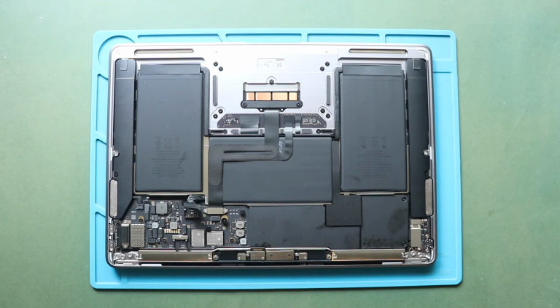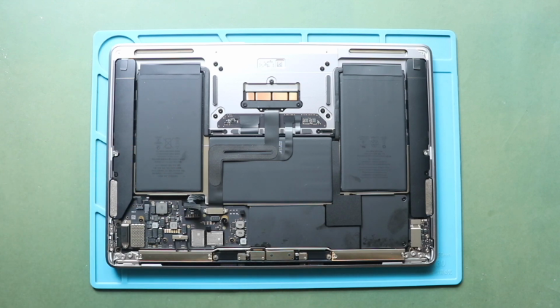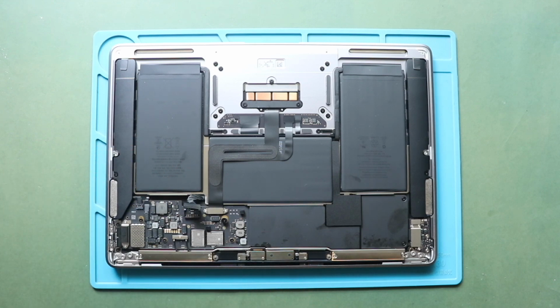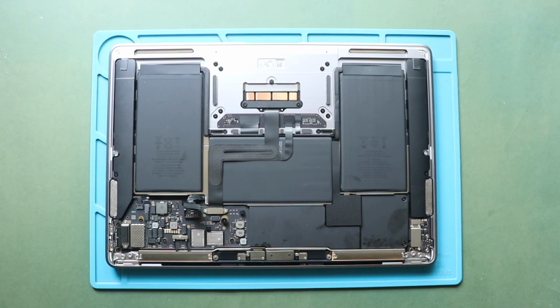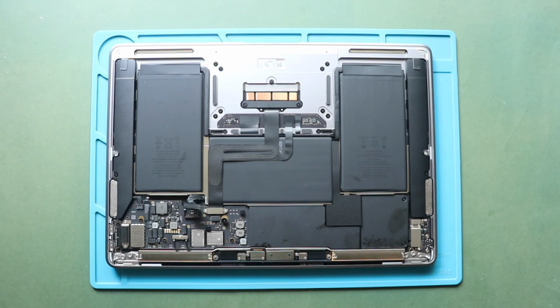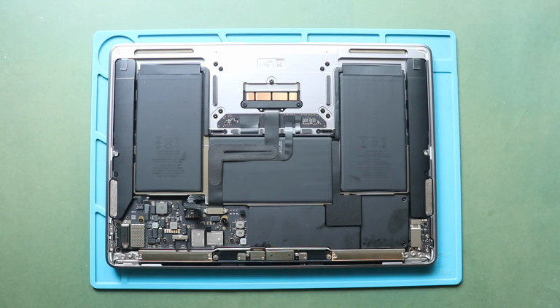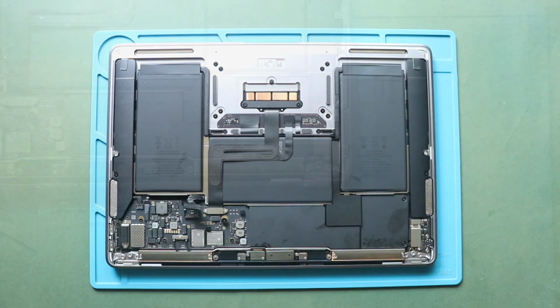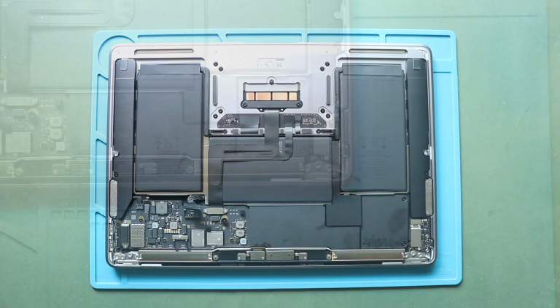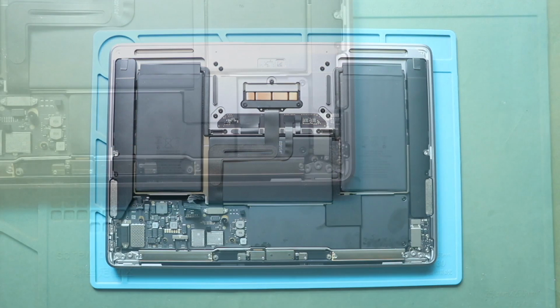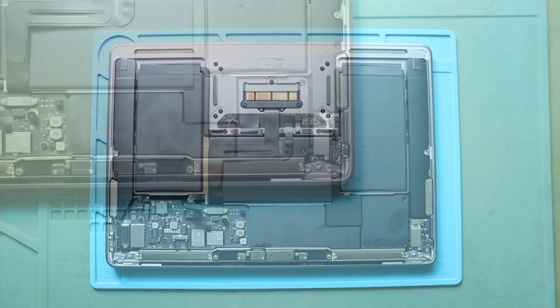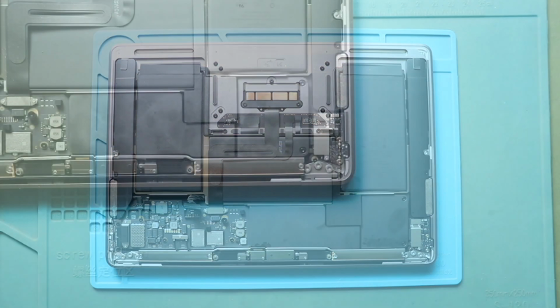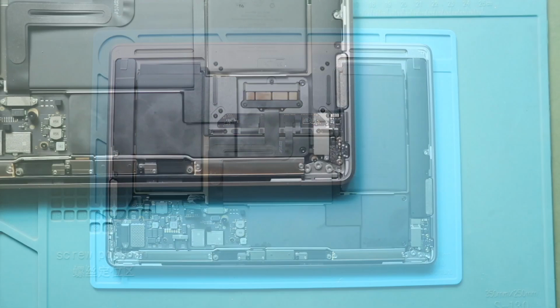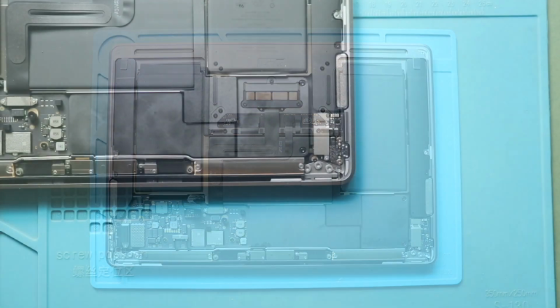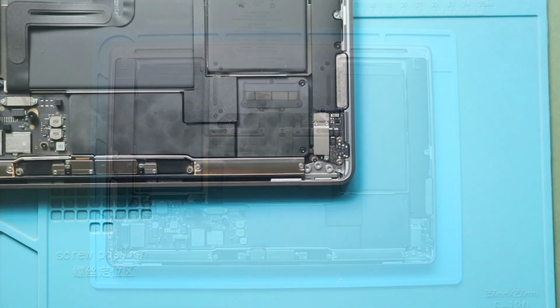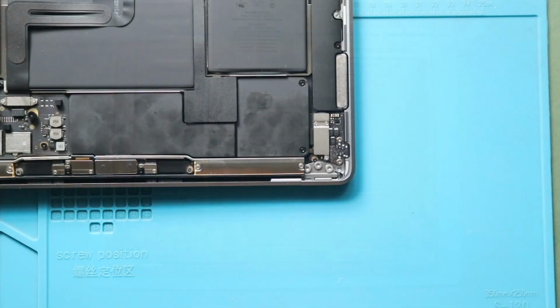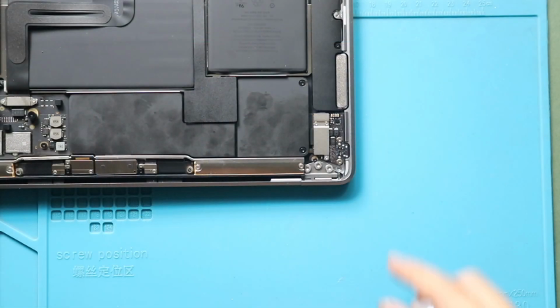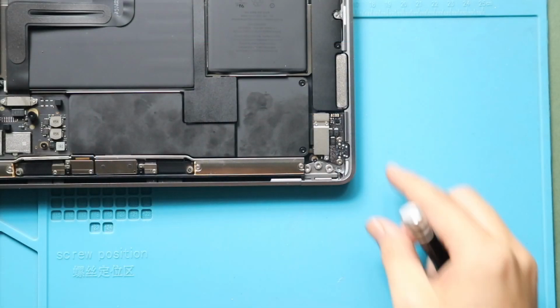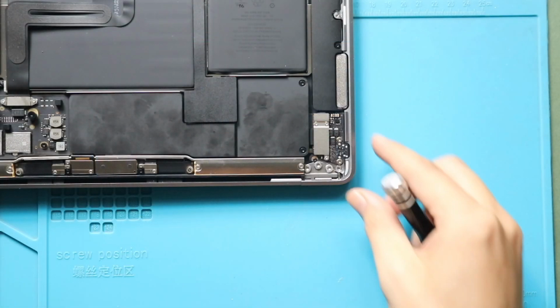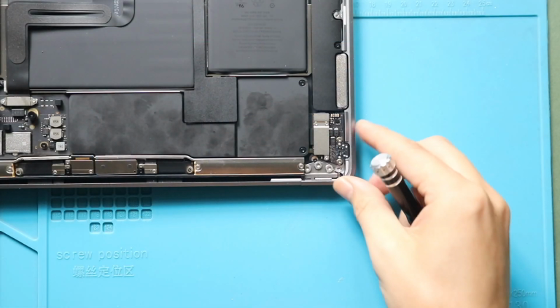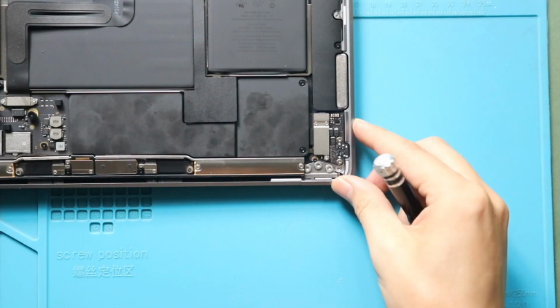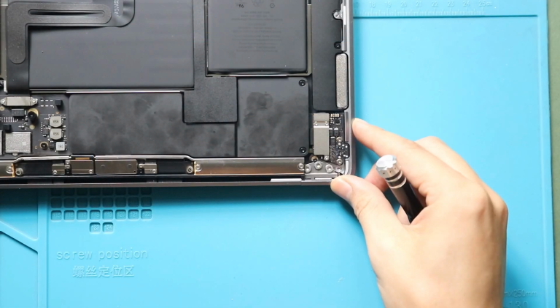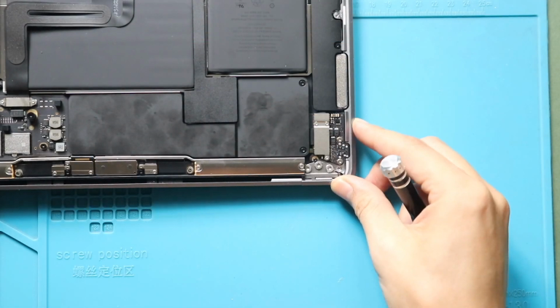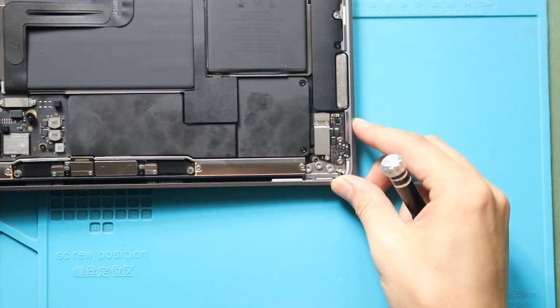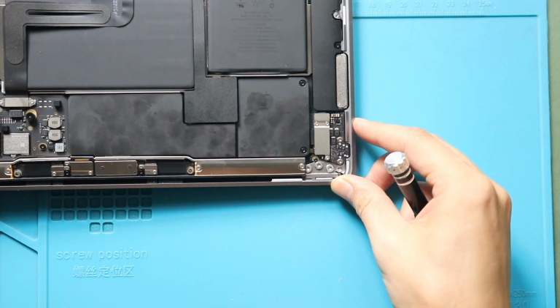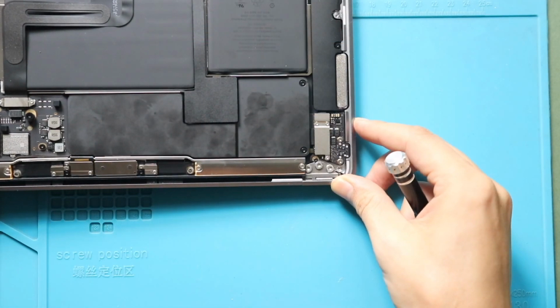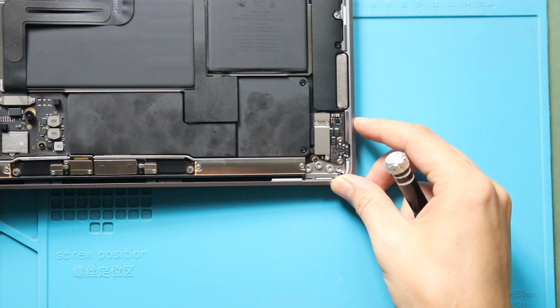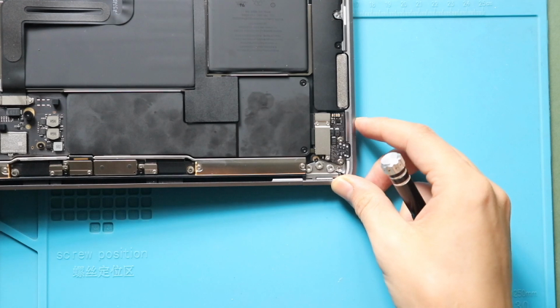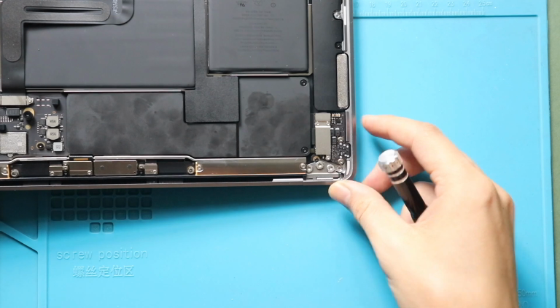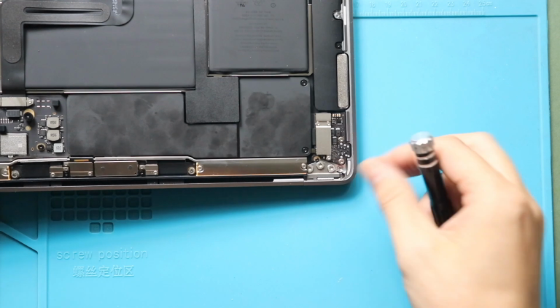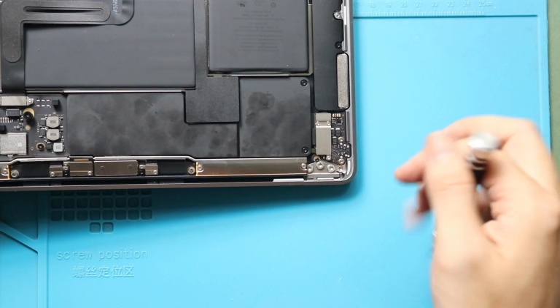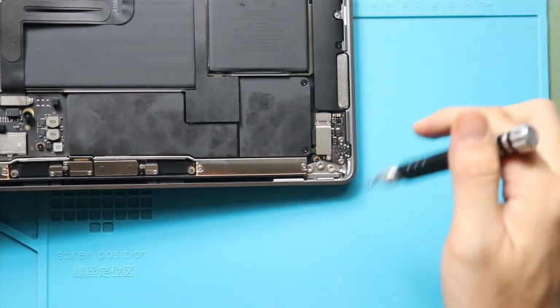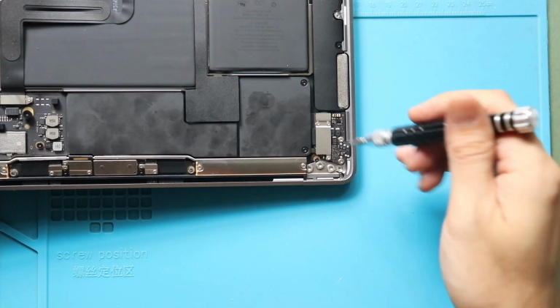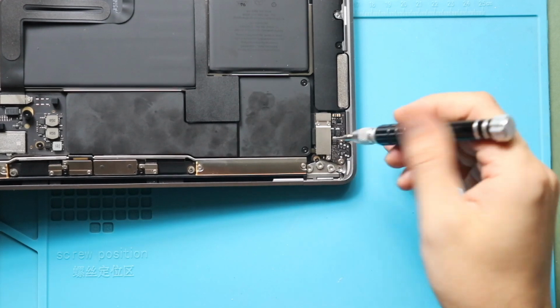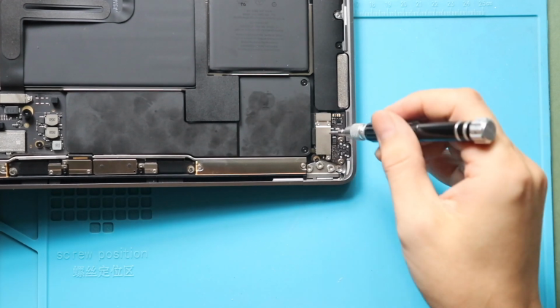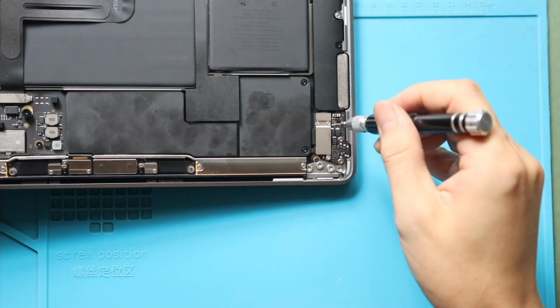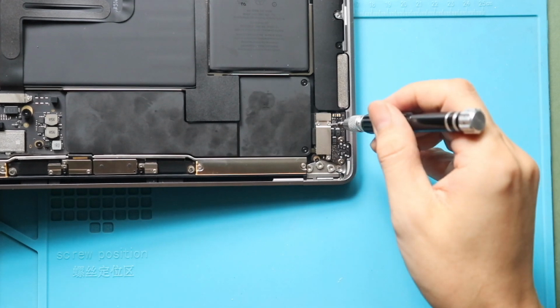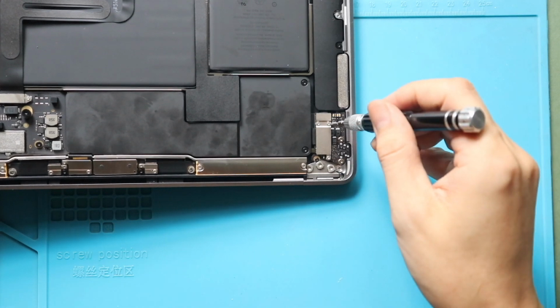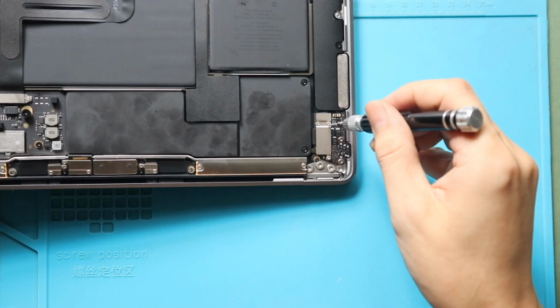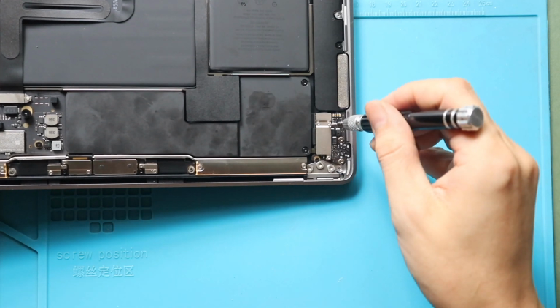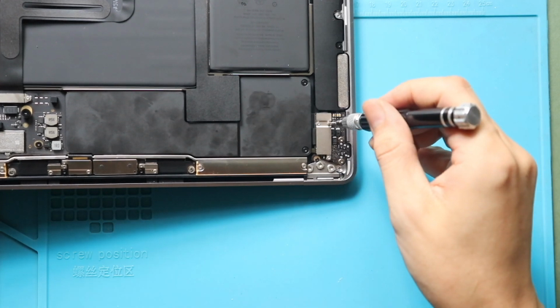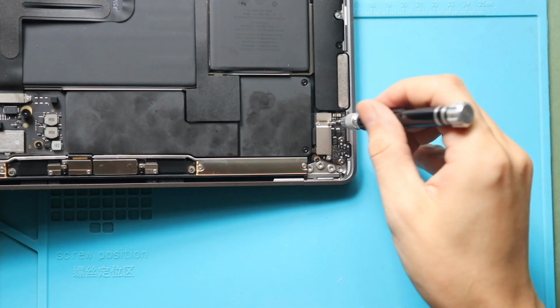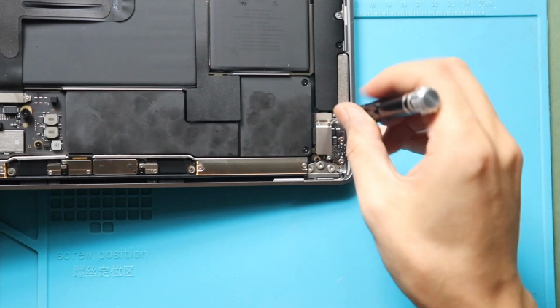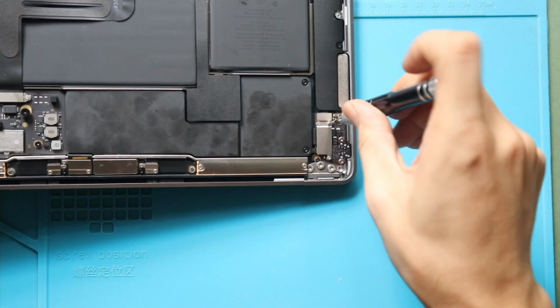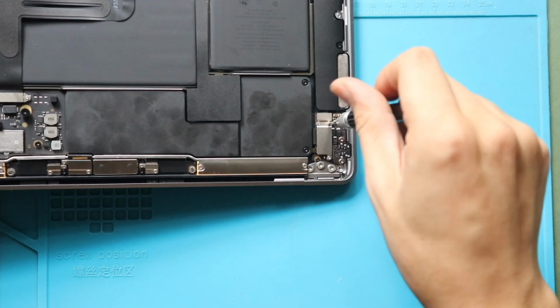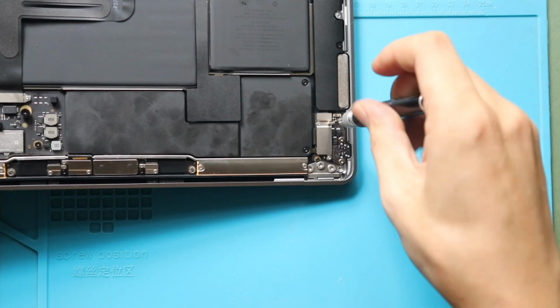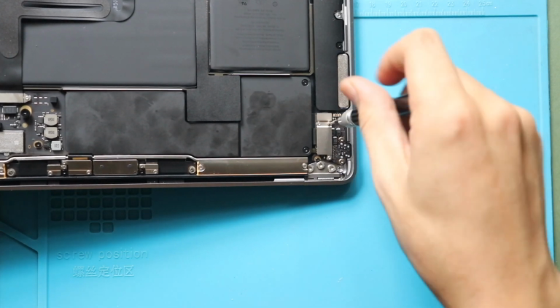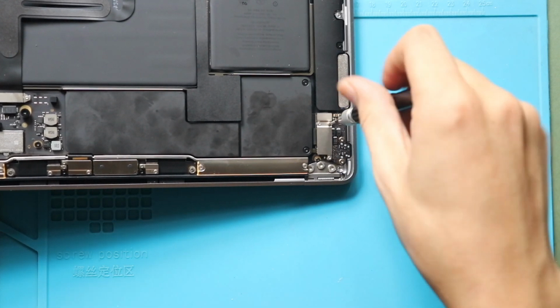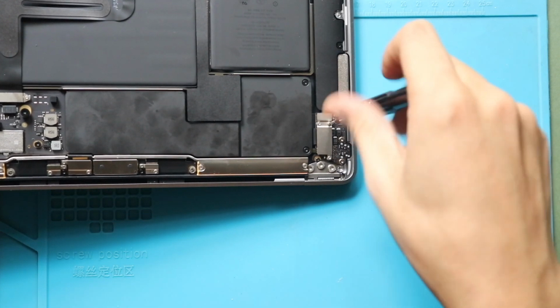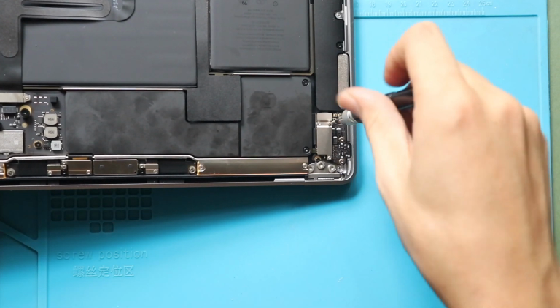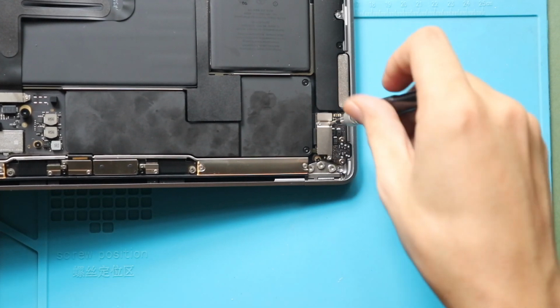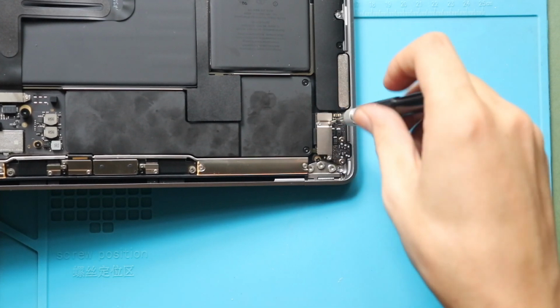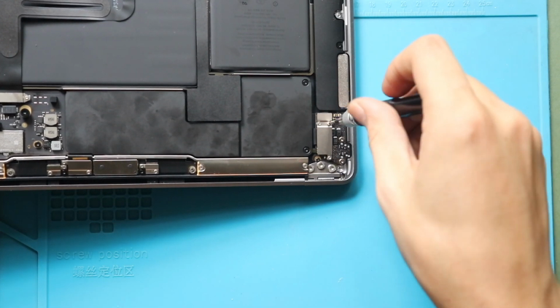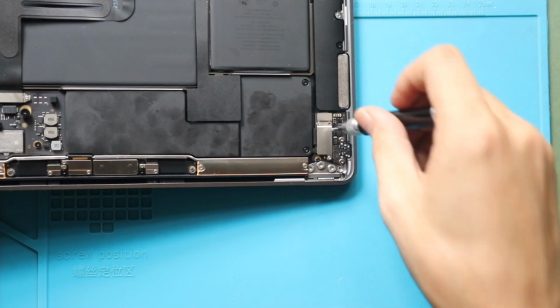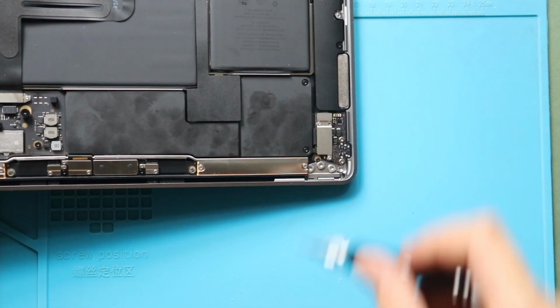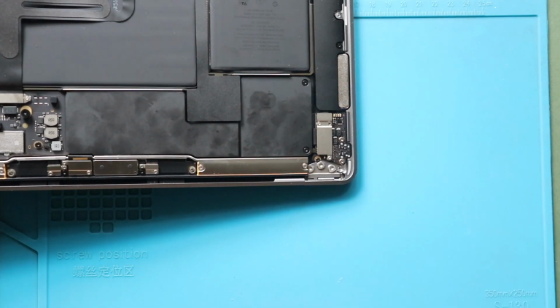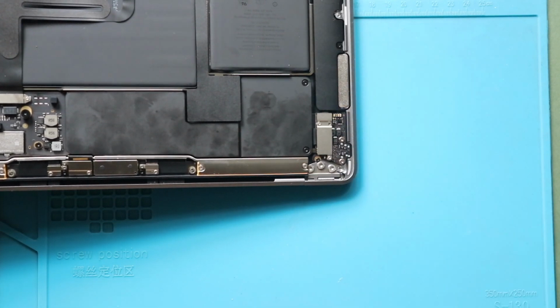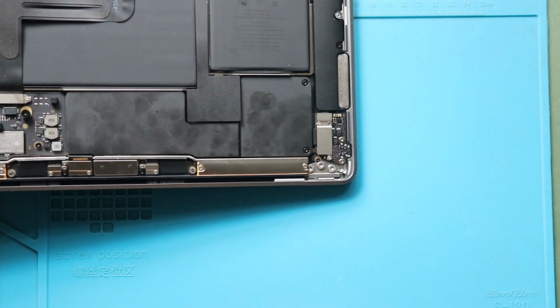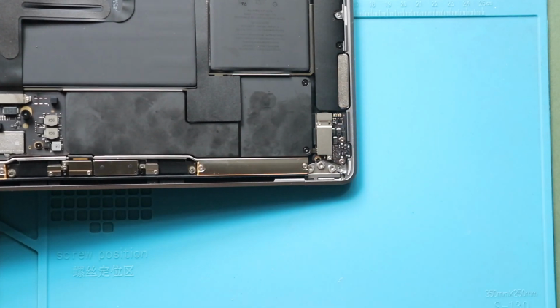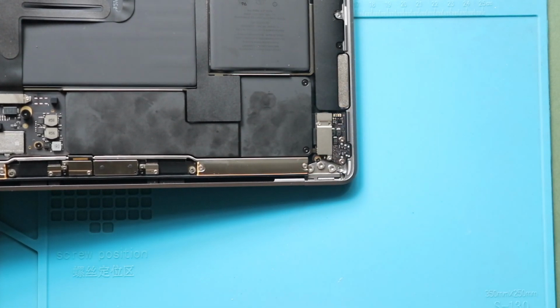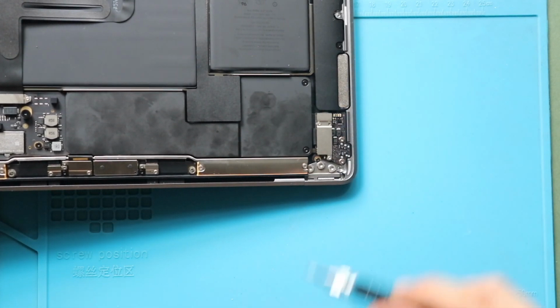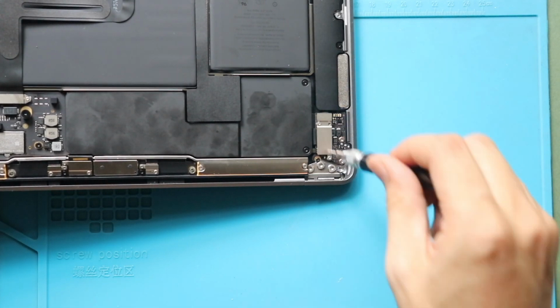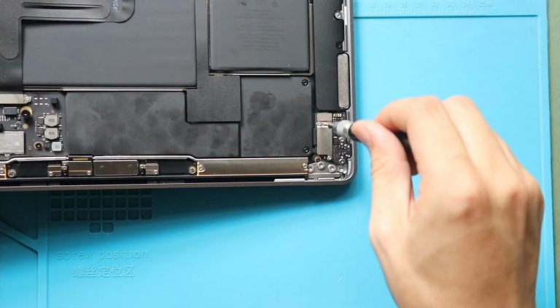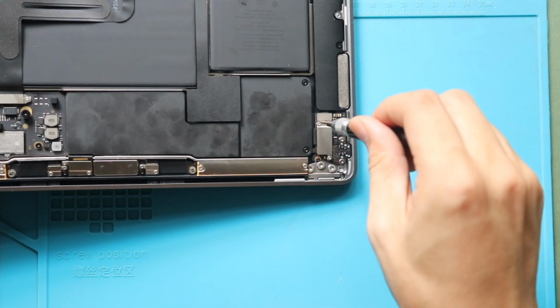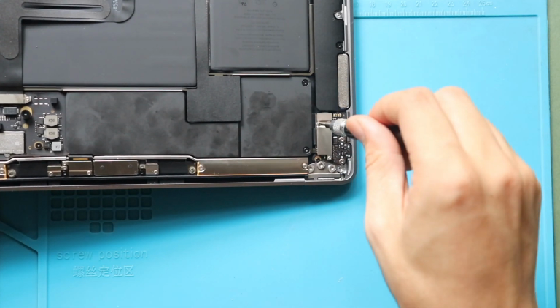Next, take out the networking audio board from the body. First, take out the bracket by undoing three screws.